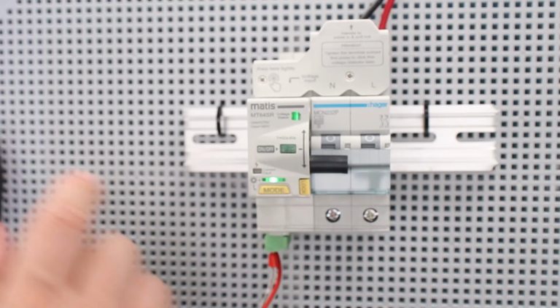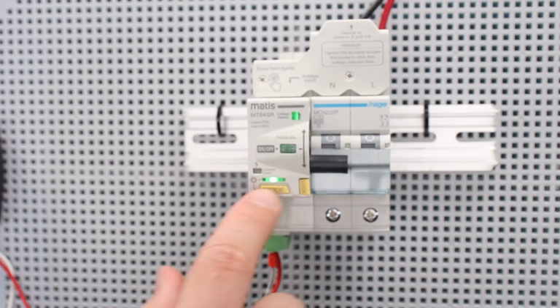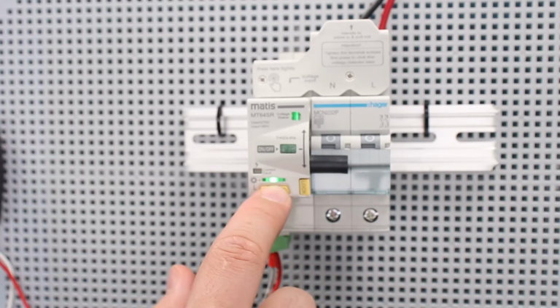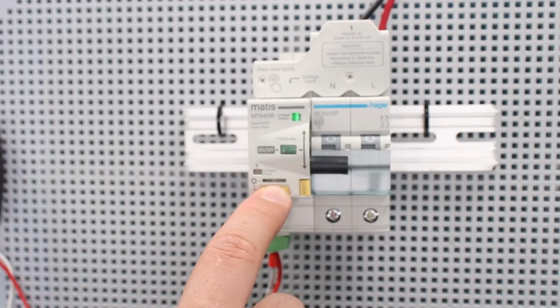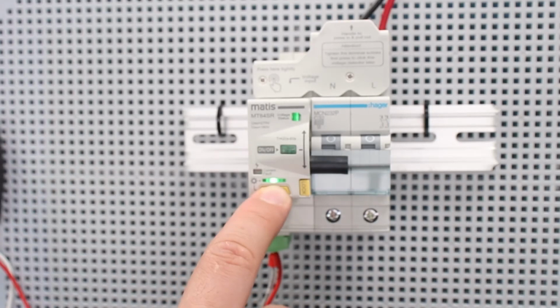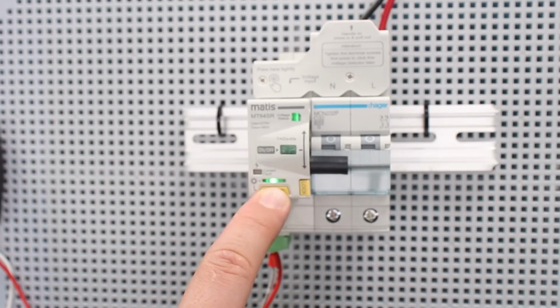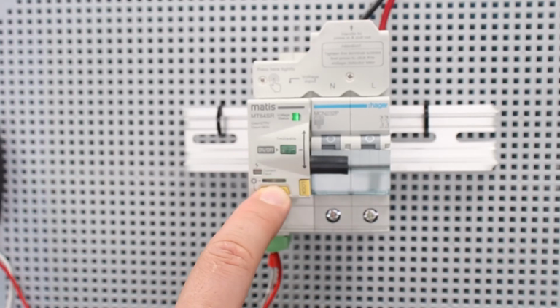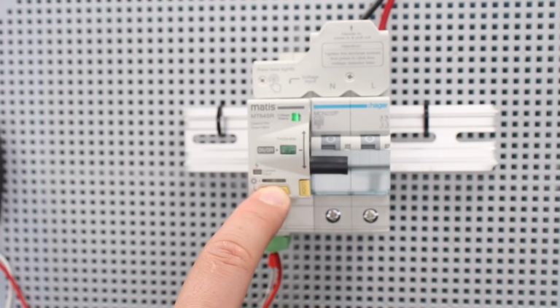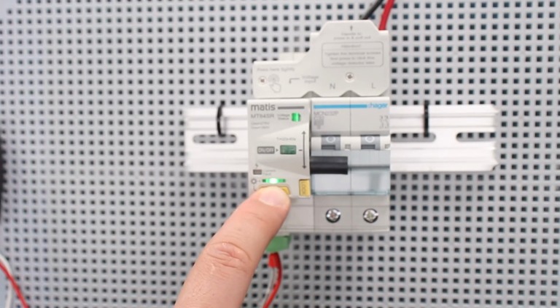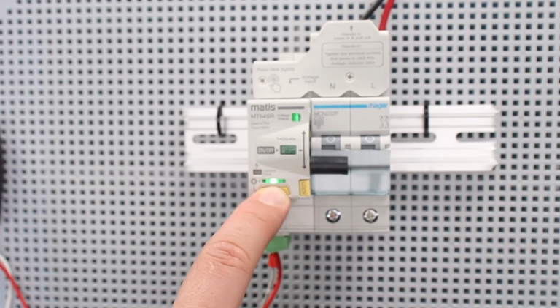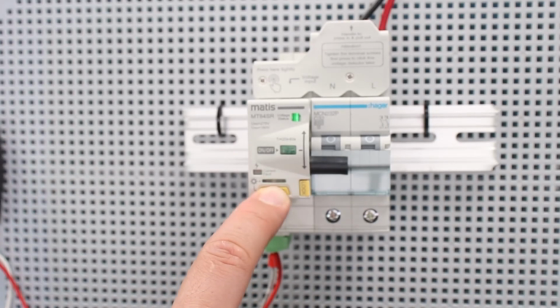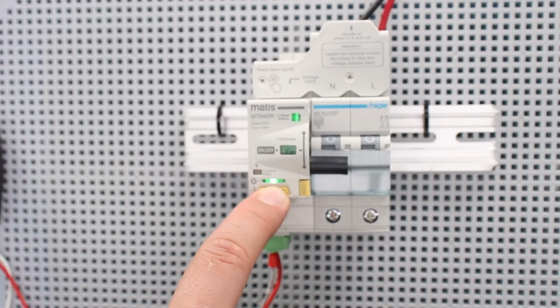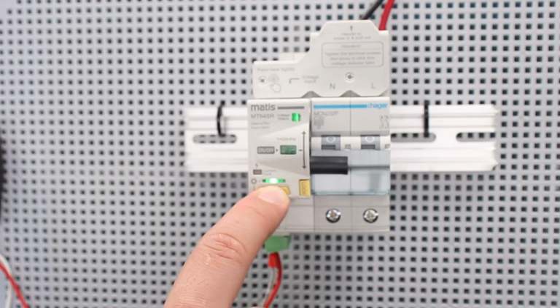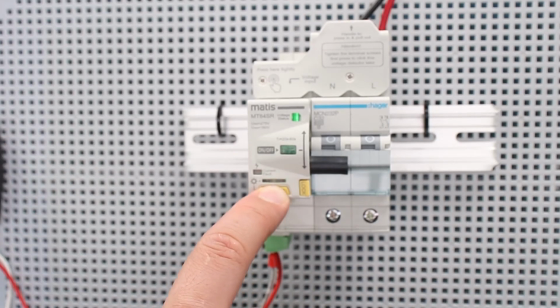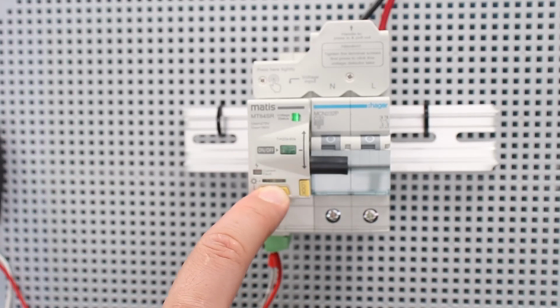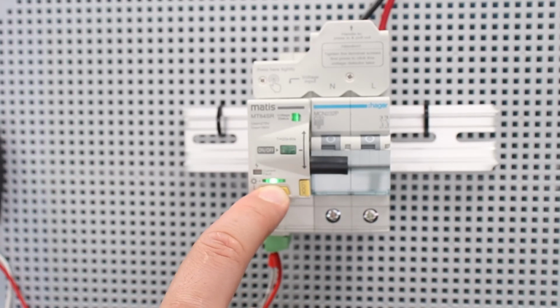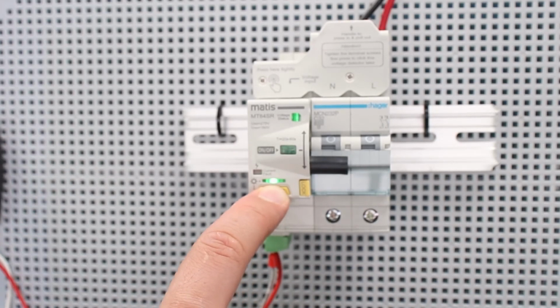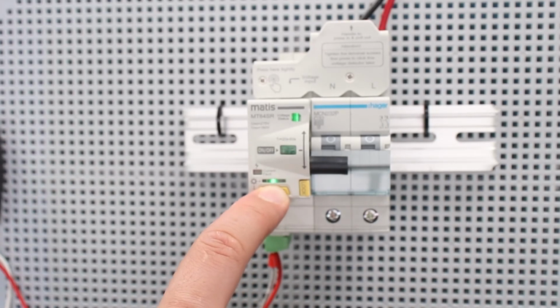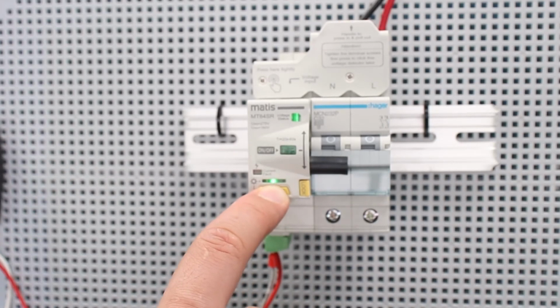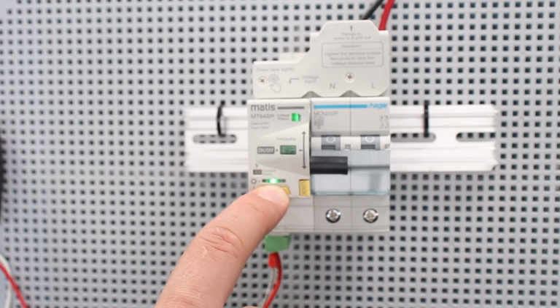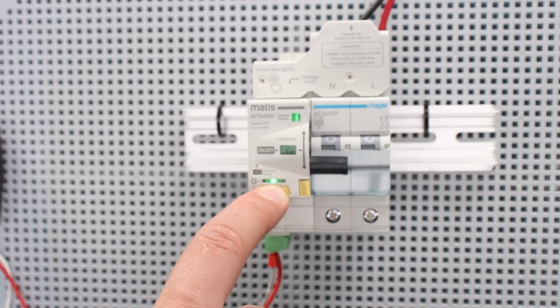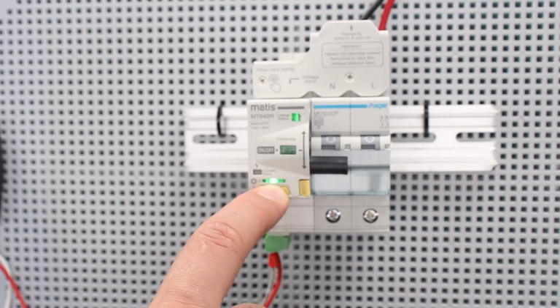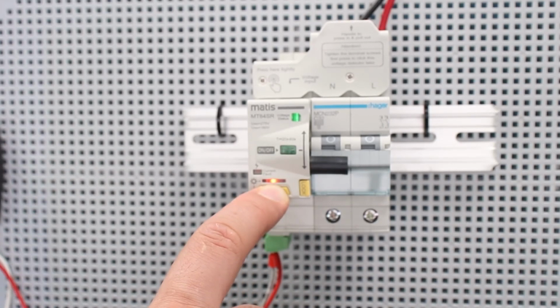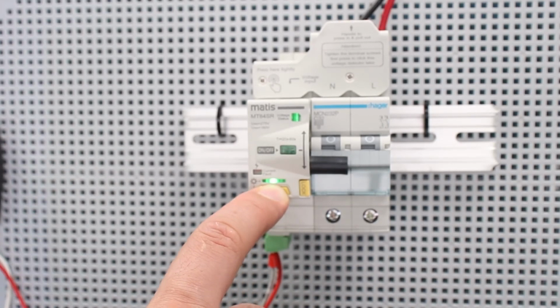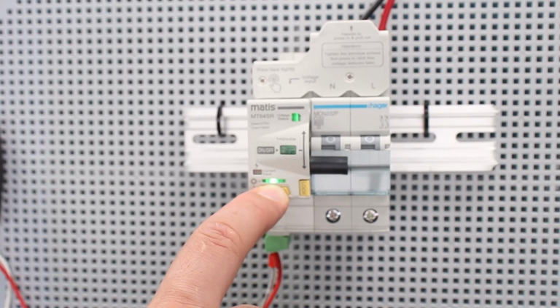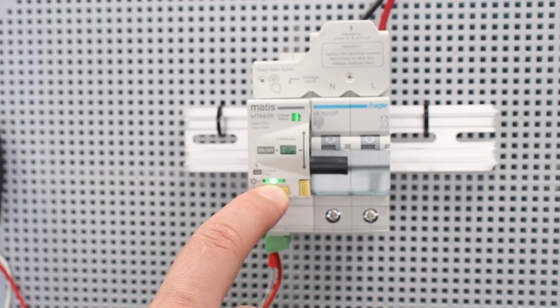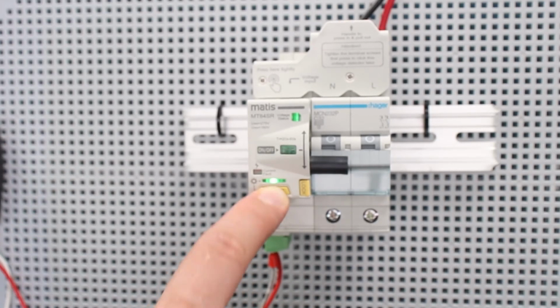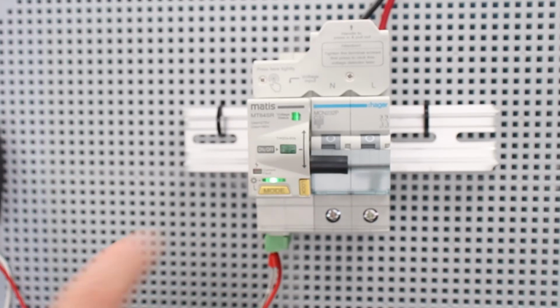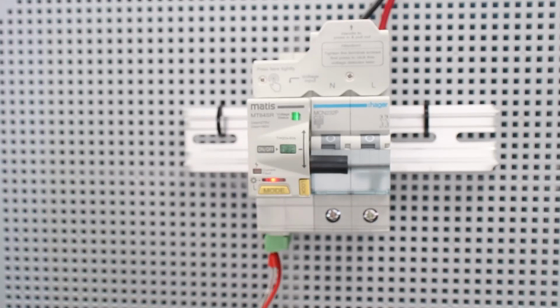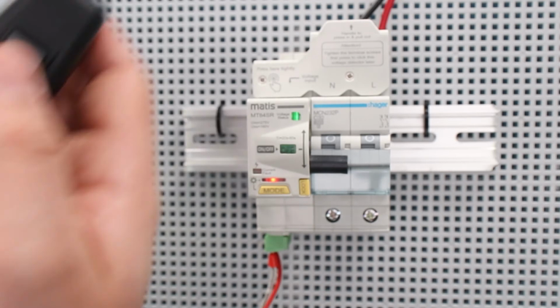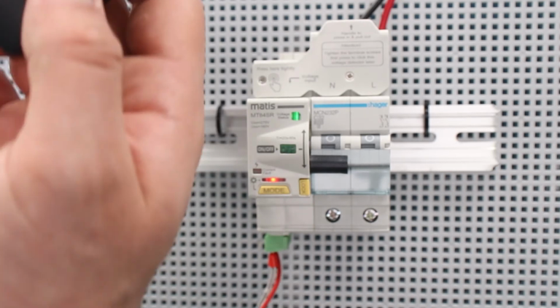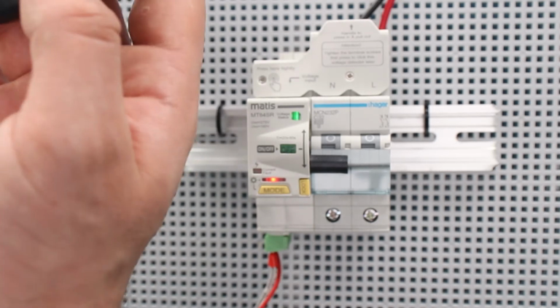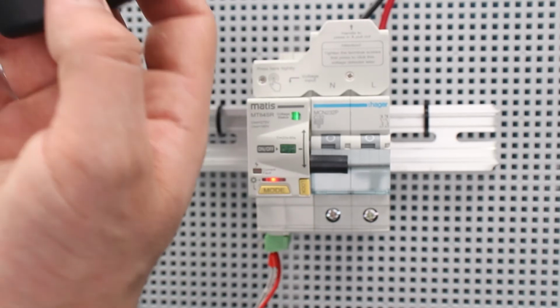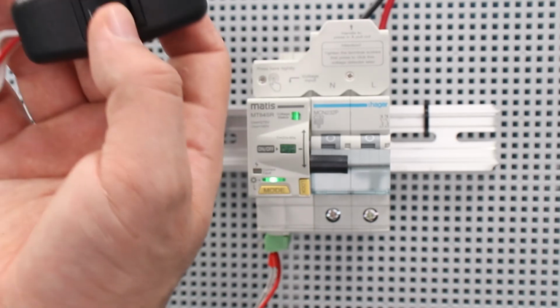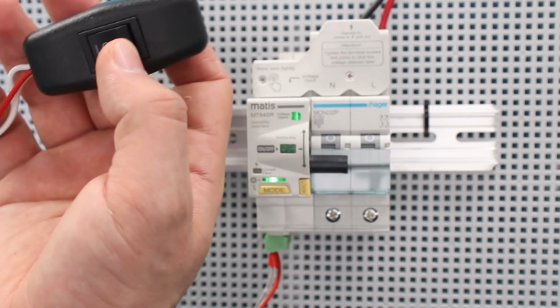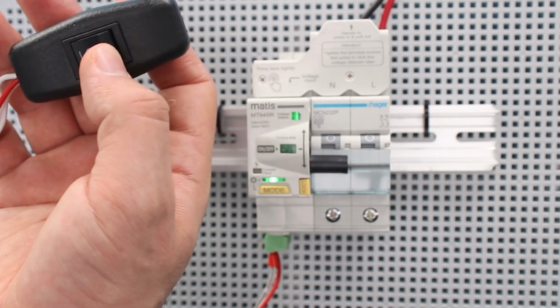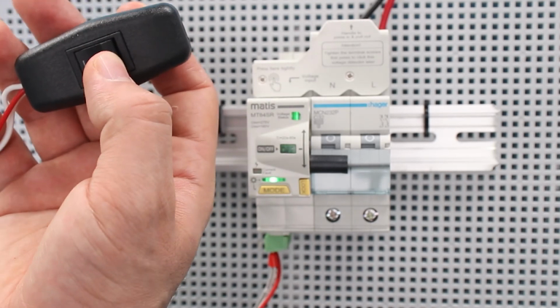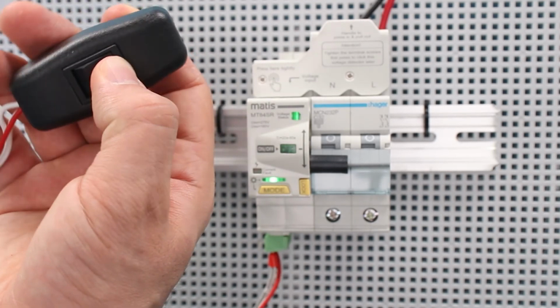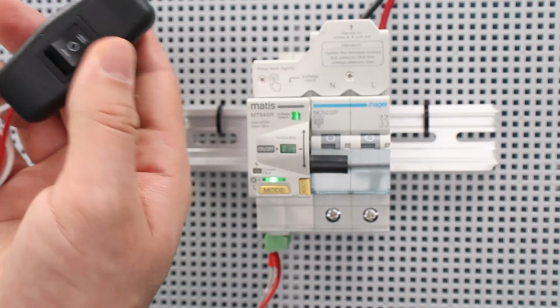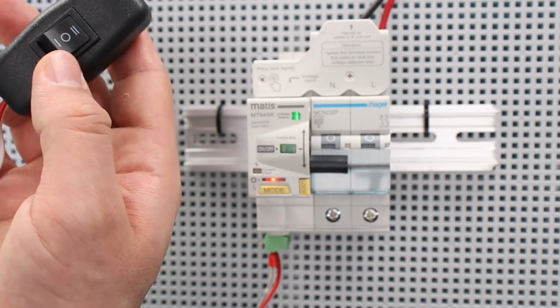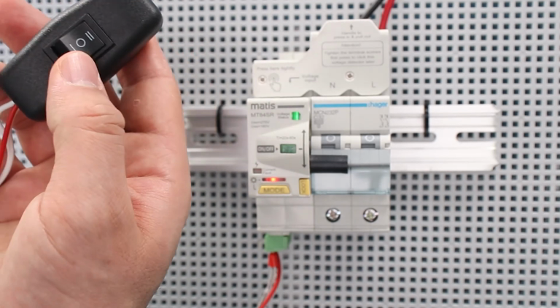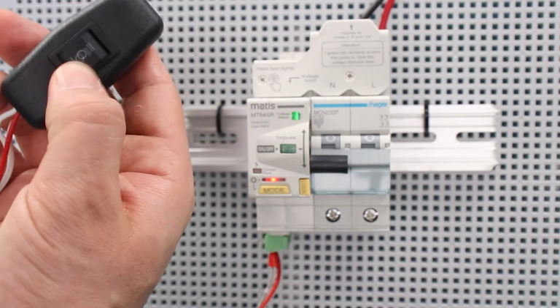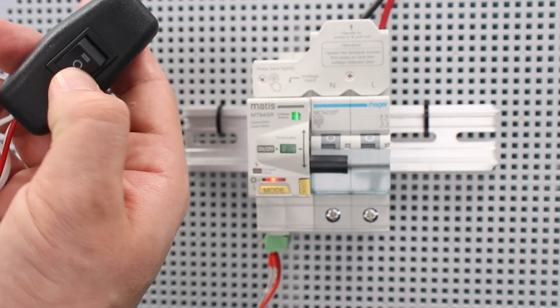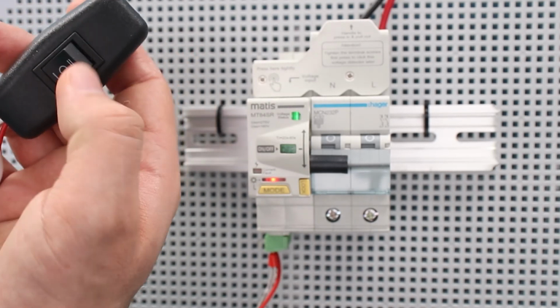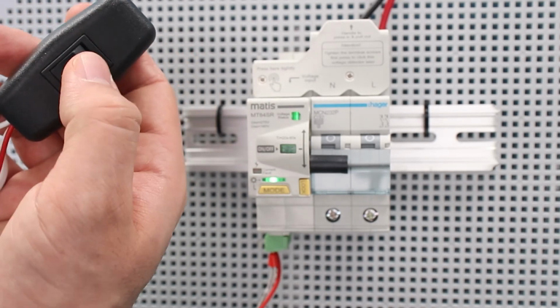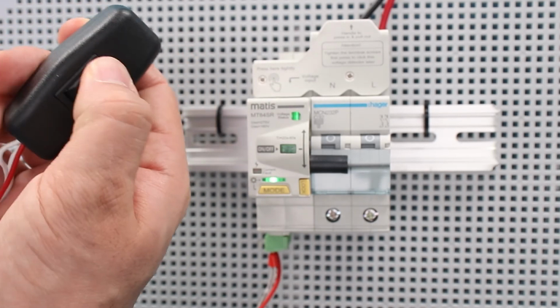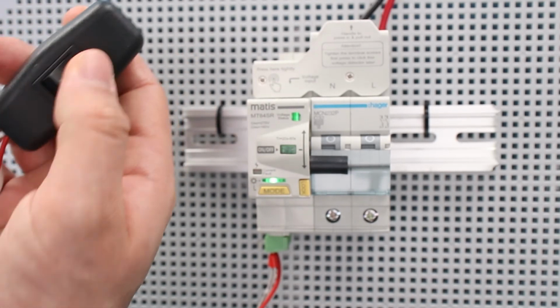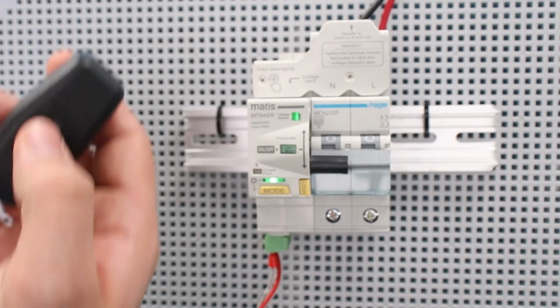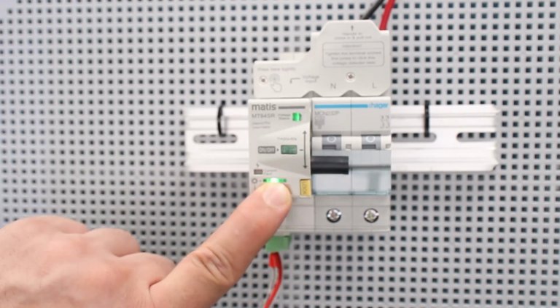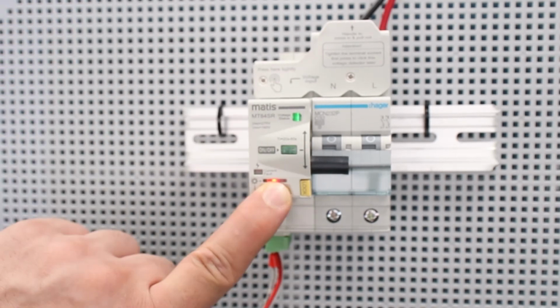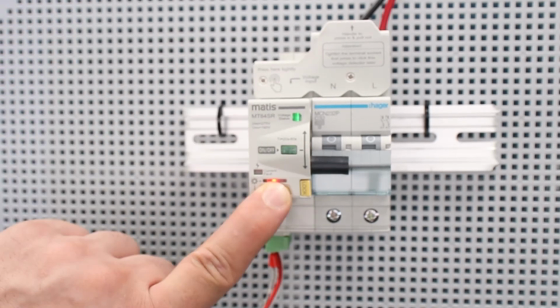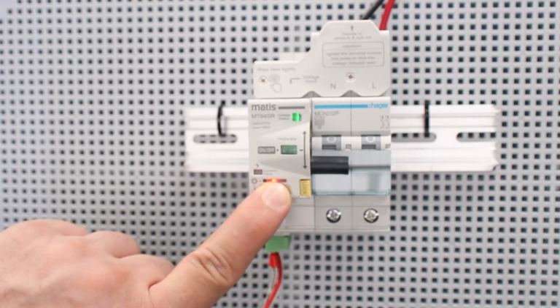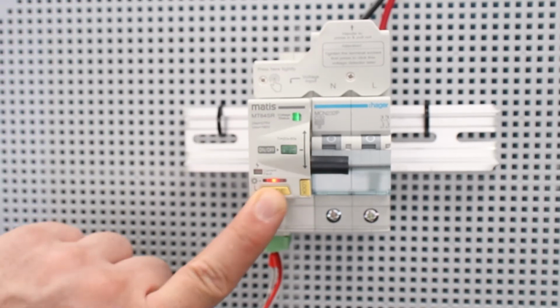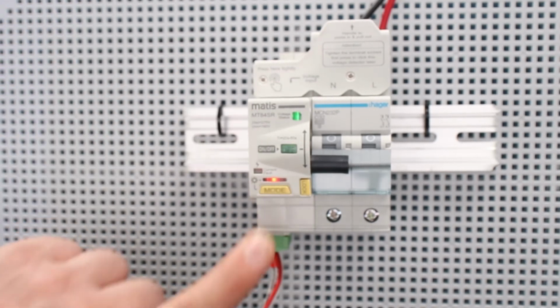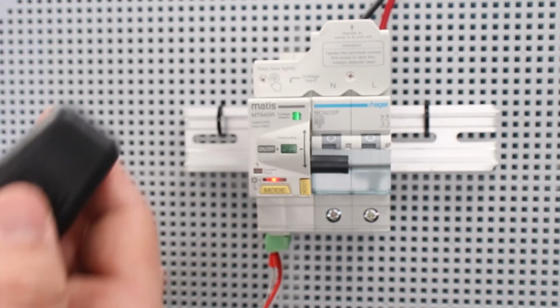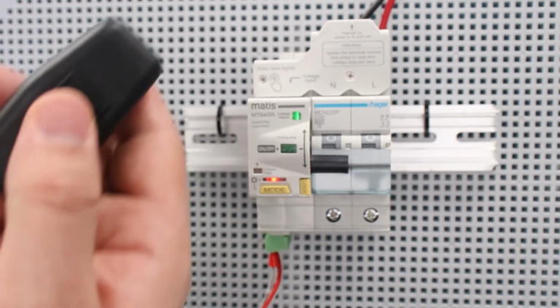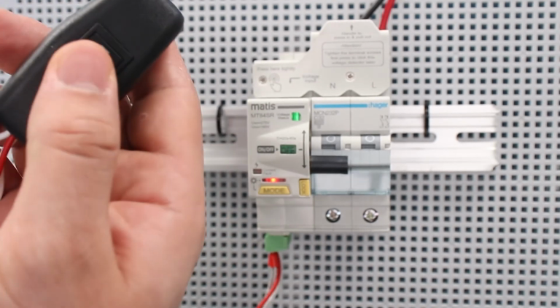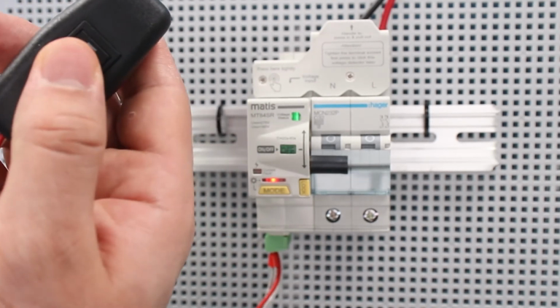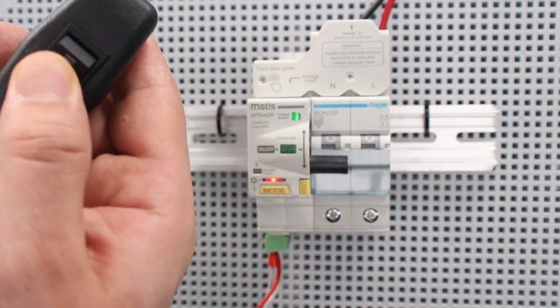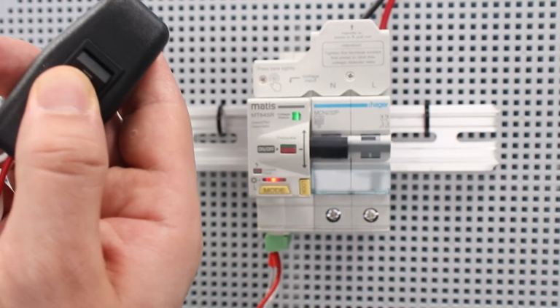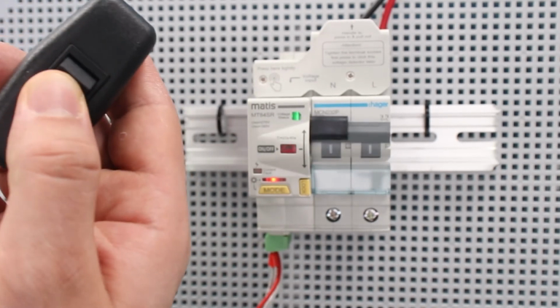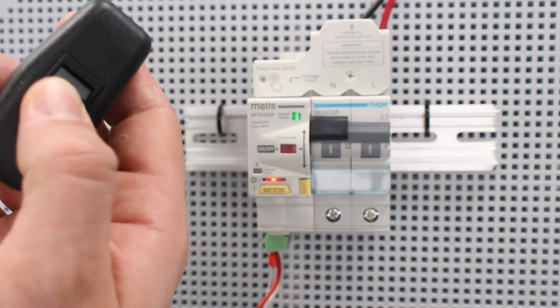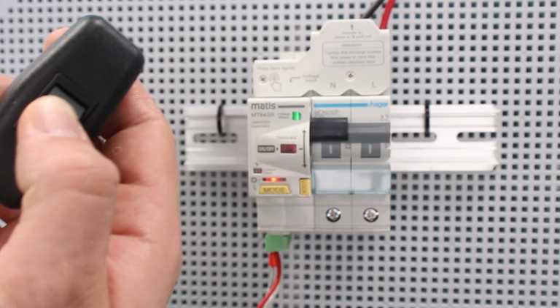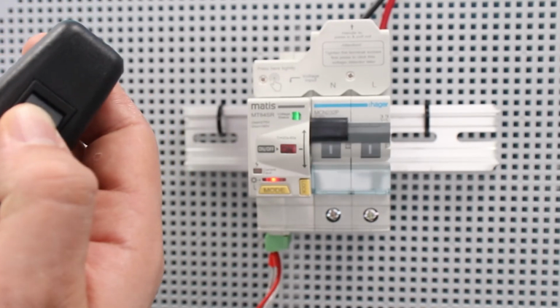If it is necessary to change the operation mode, press the mode button for 4 seconds, after which the device's operating mode will be changed.